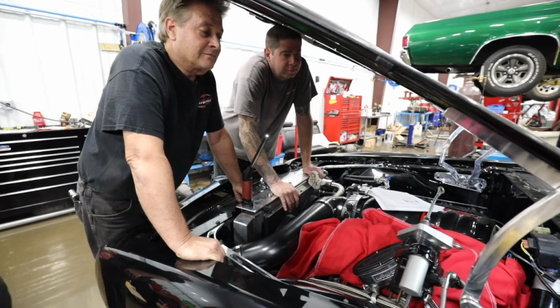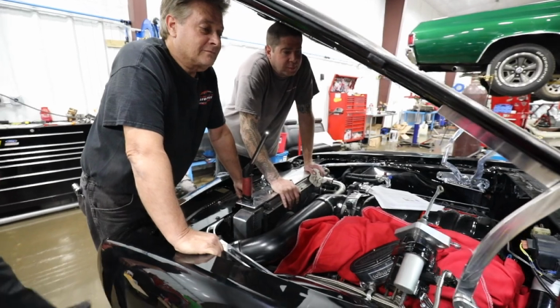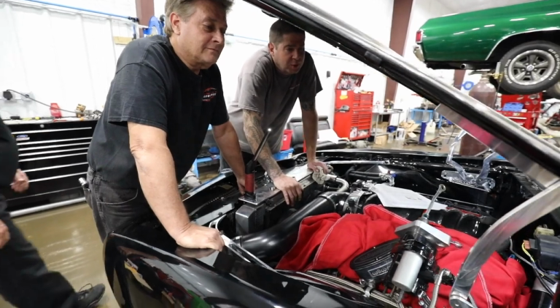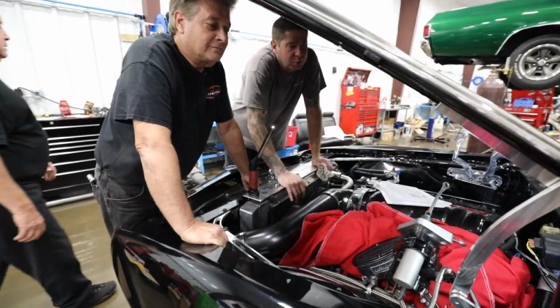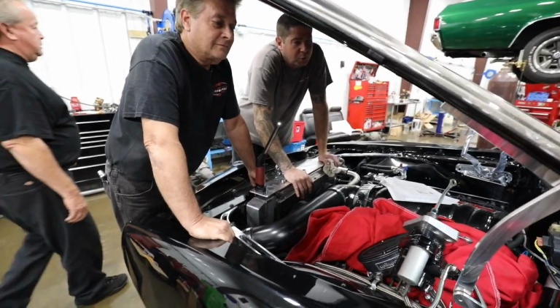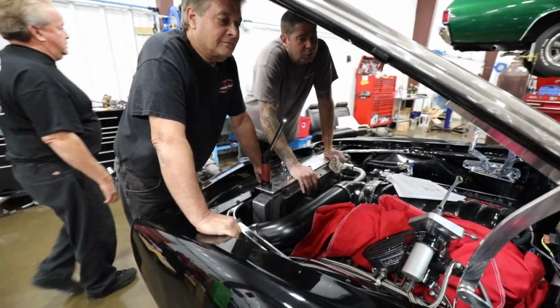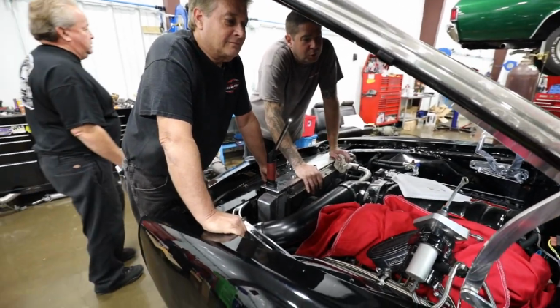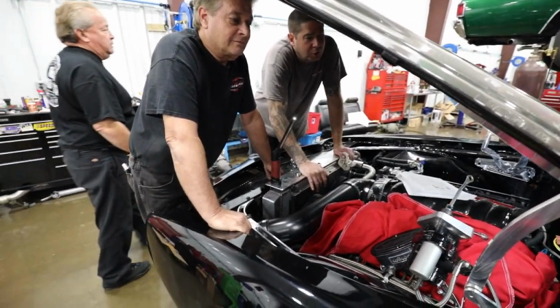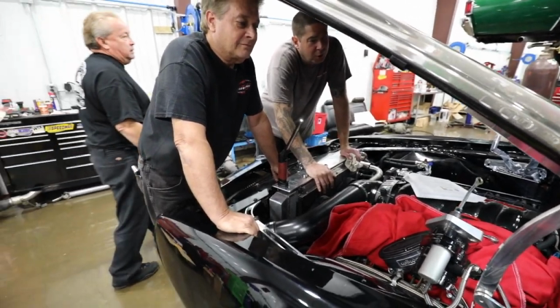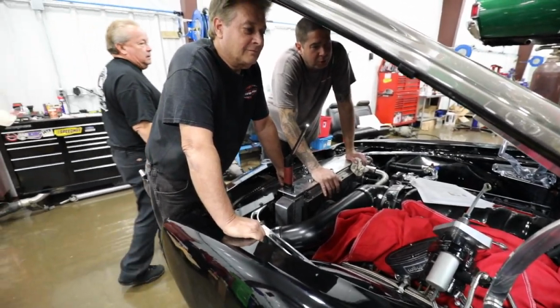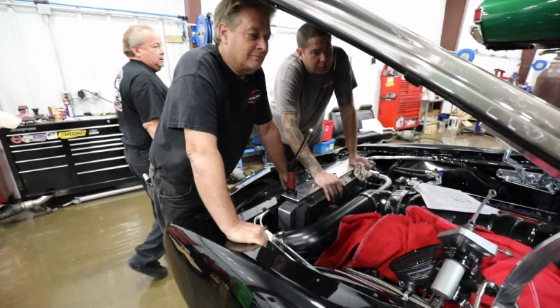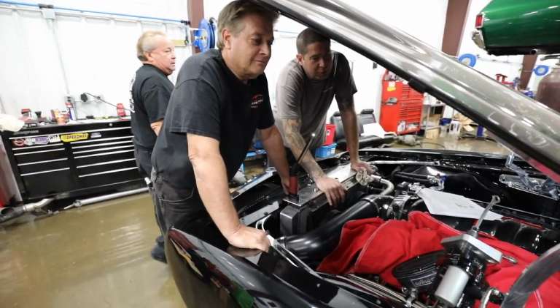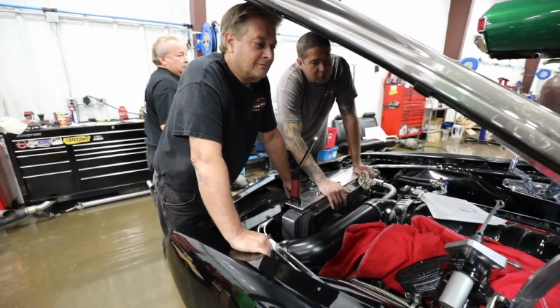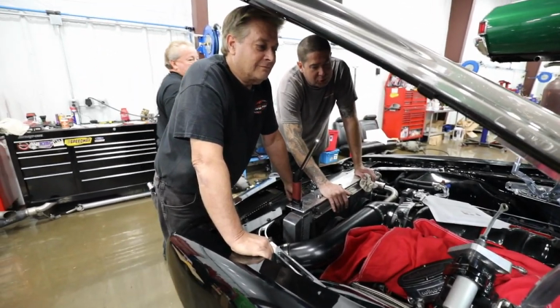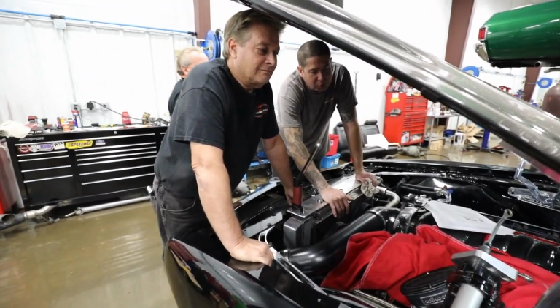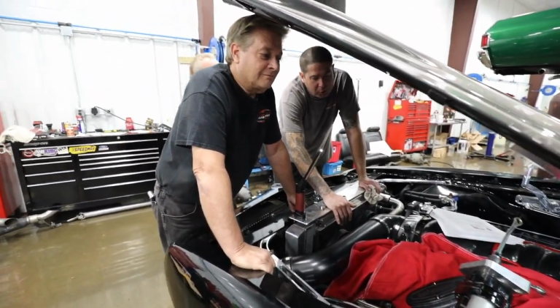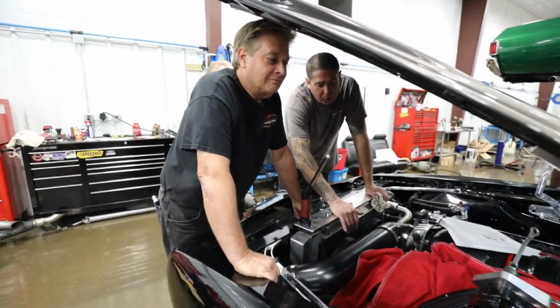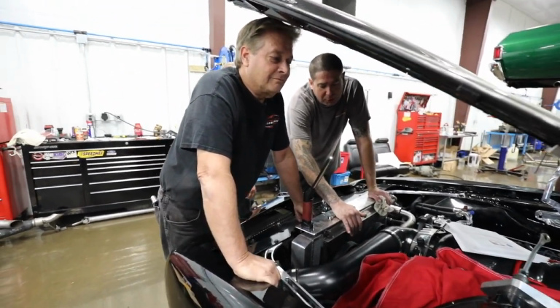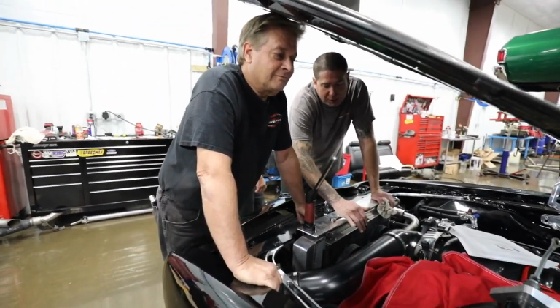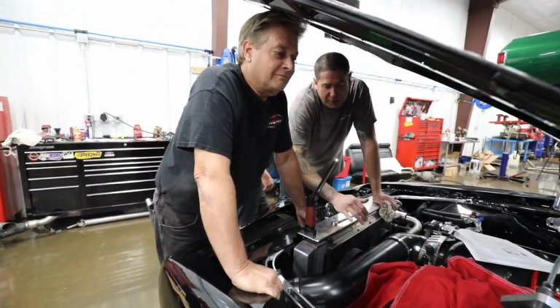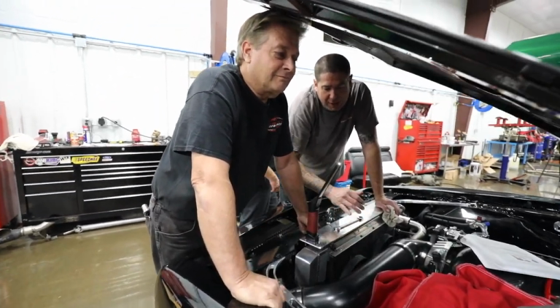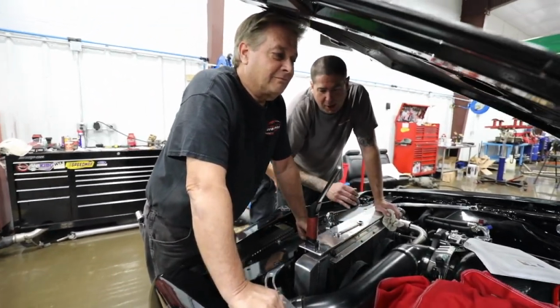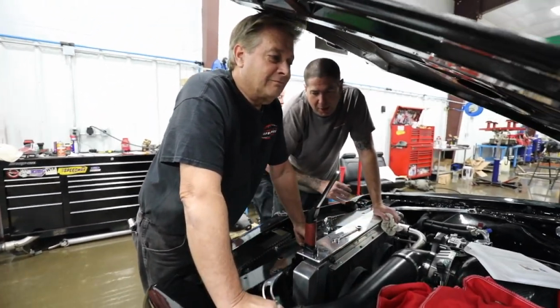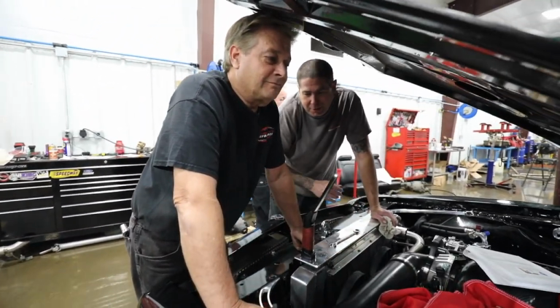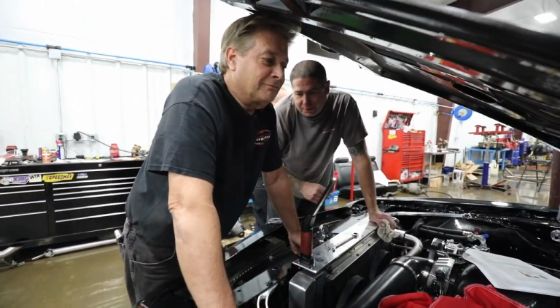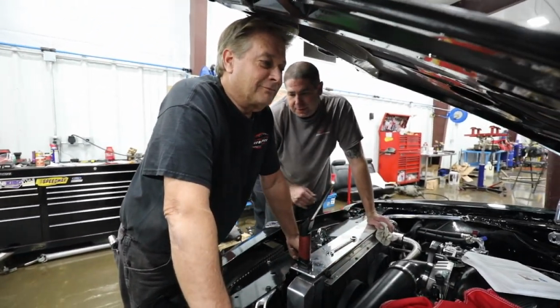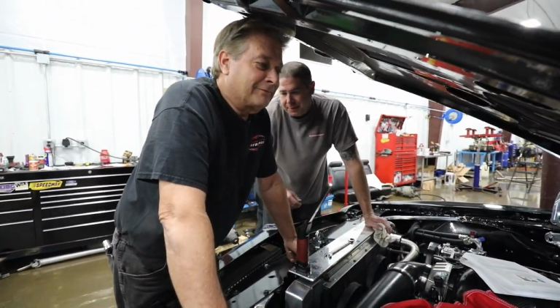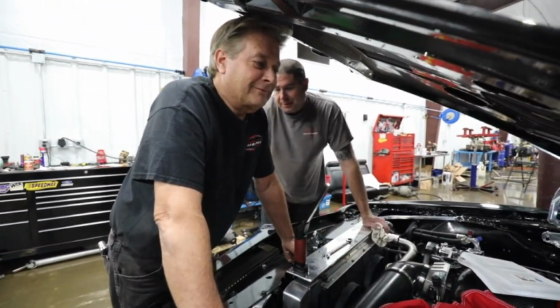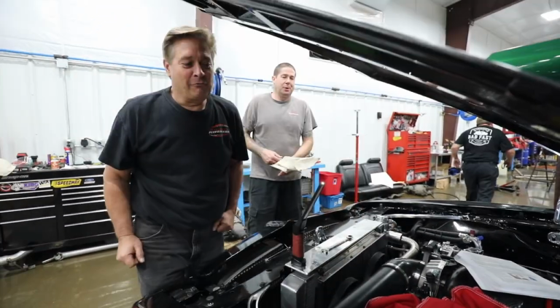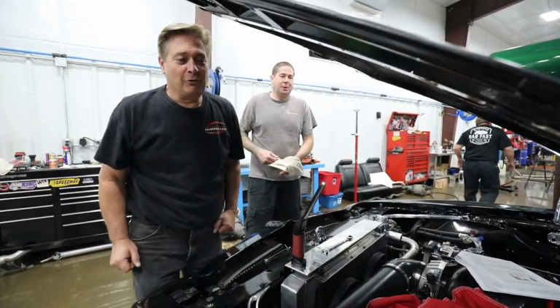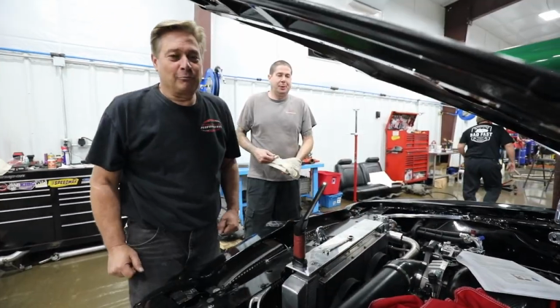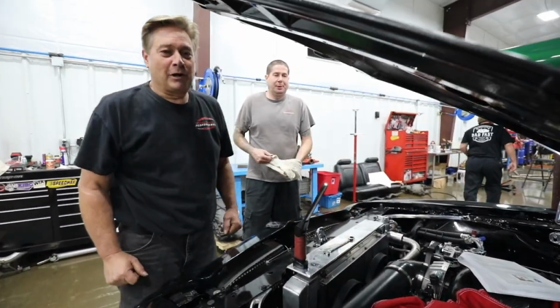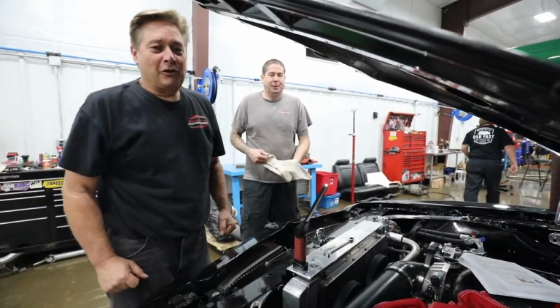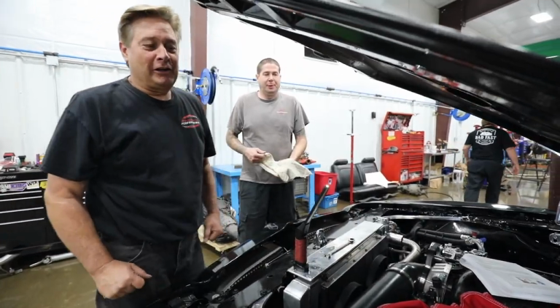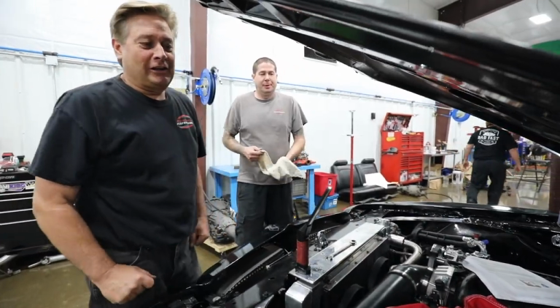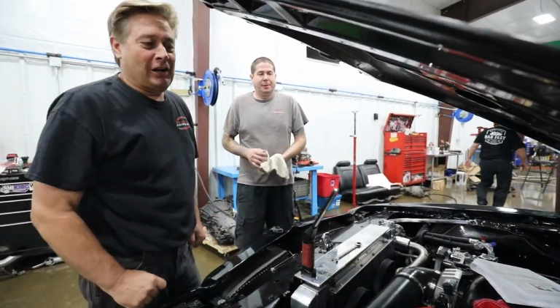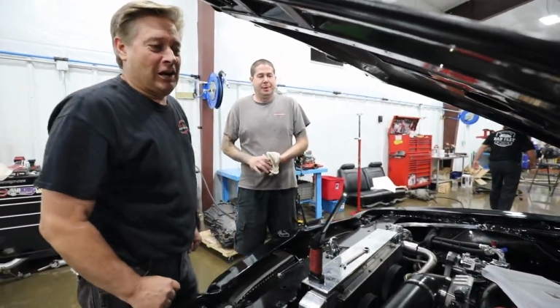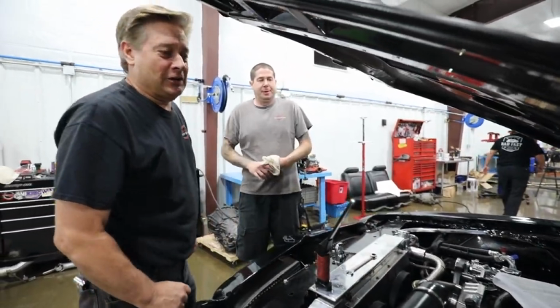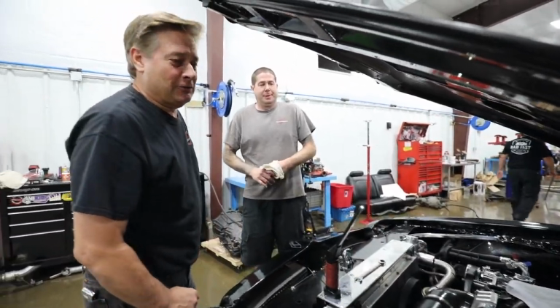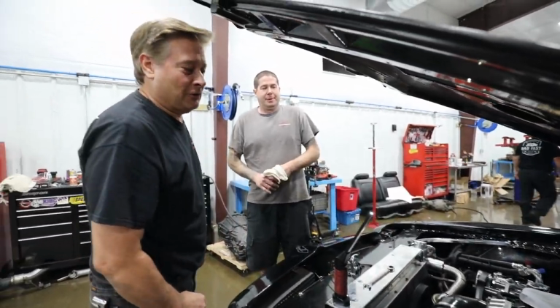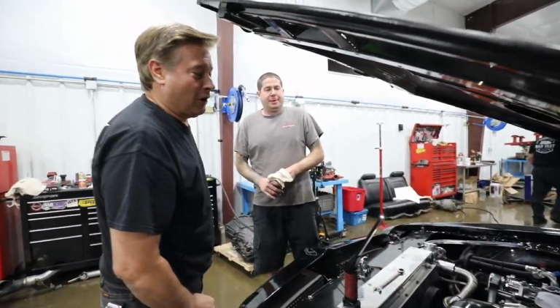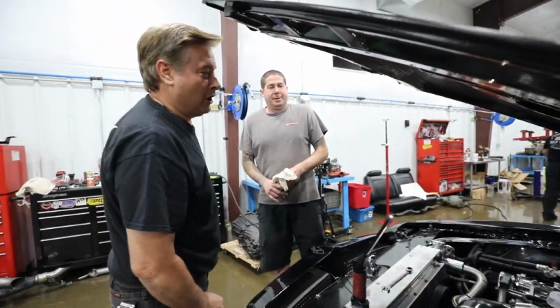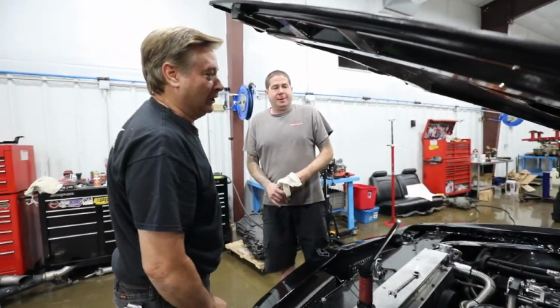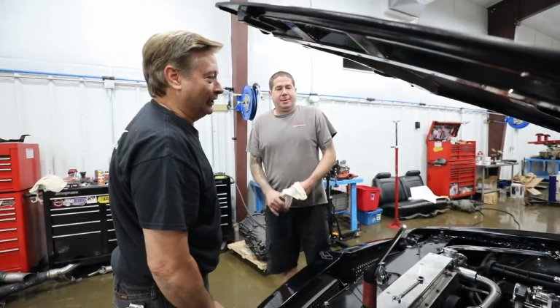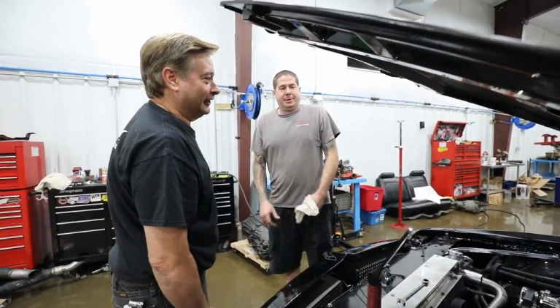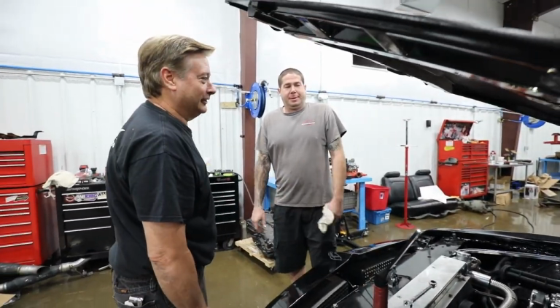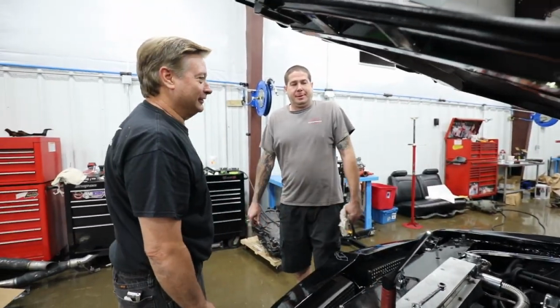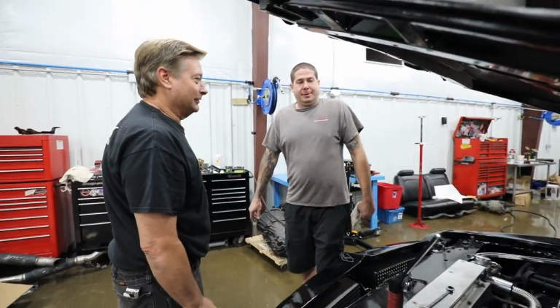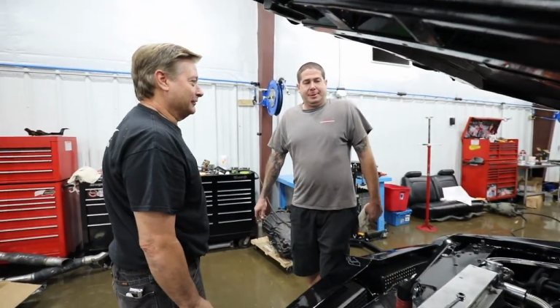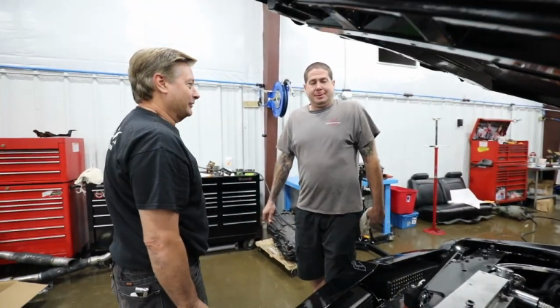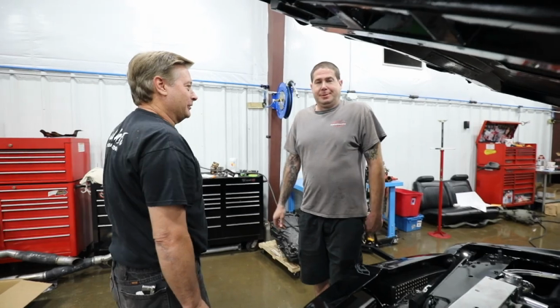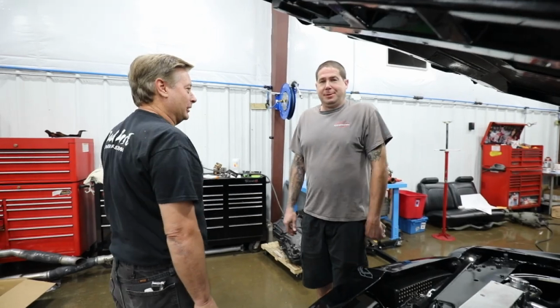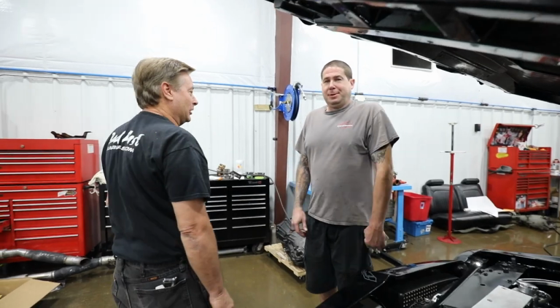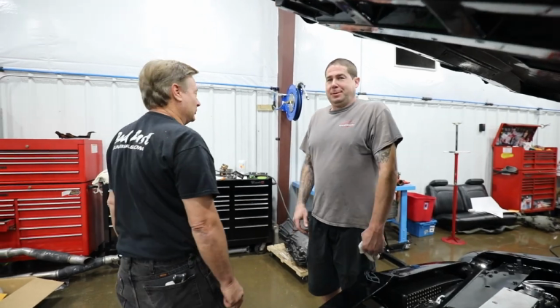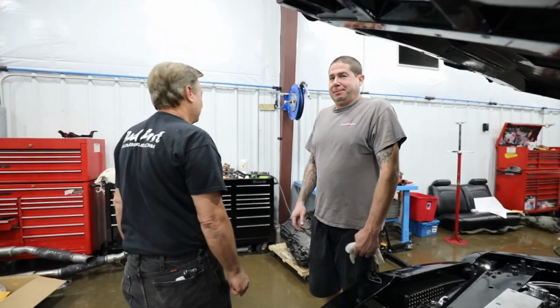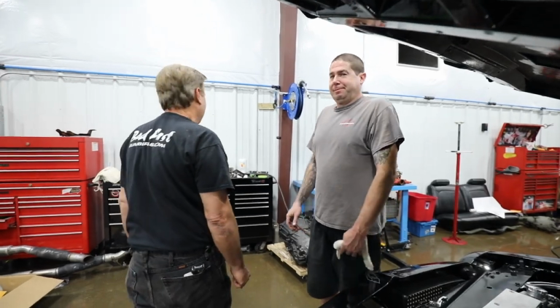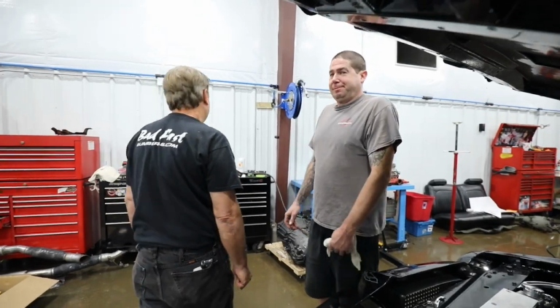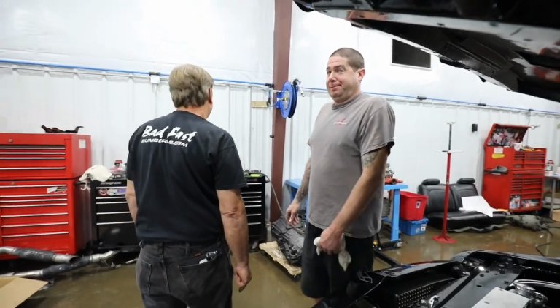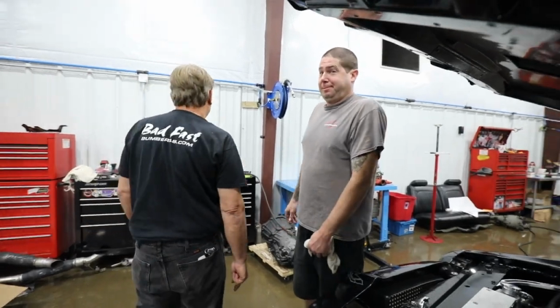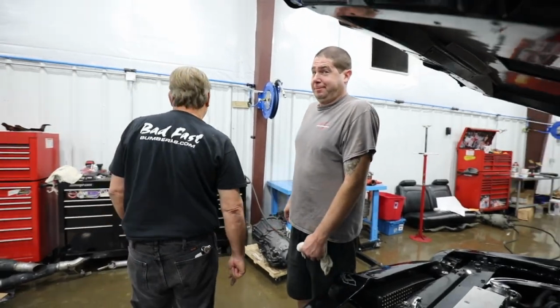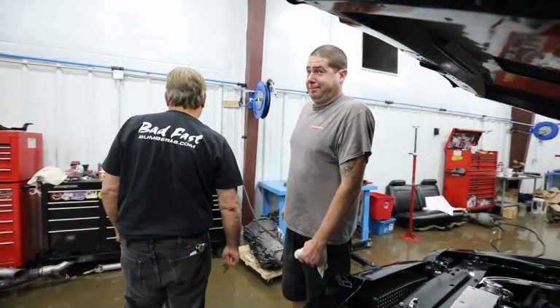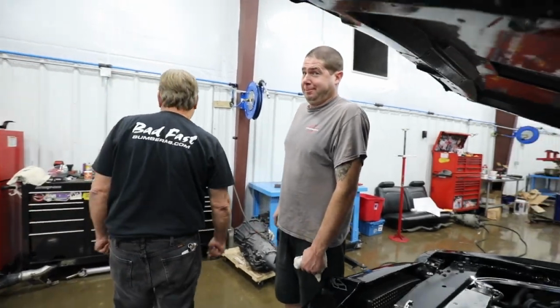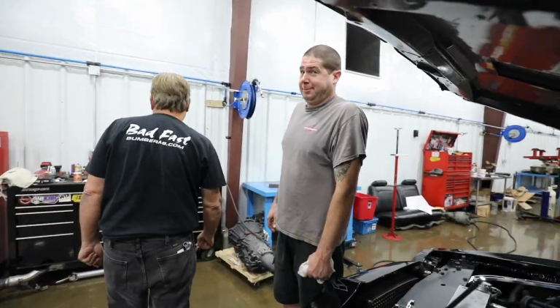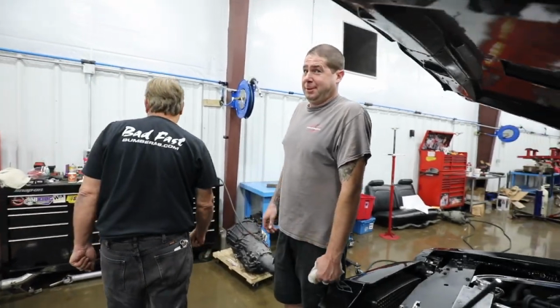This is what you call controlled chaos. We're mounting a hydraulic clutch pedal assembly.